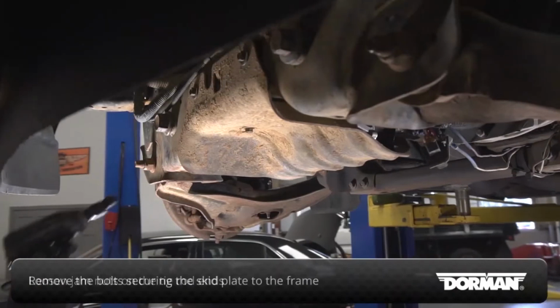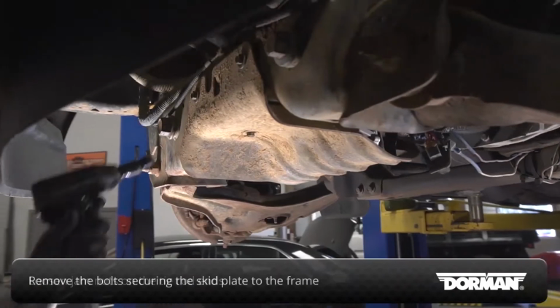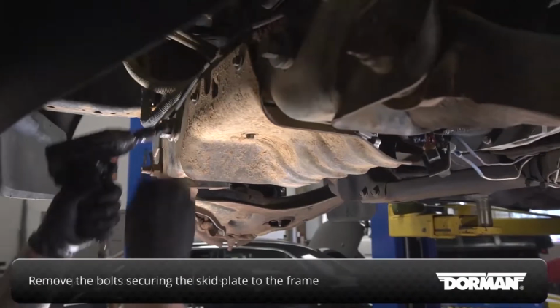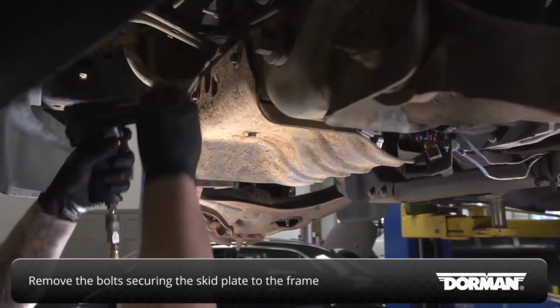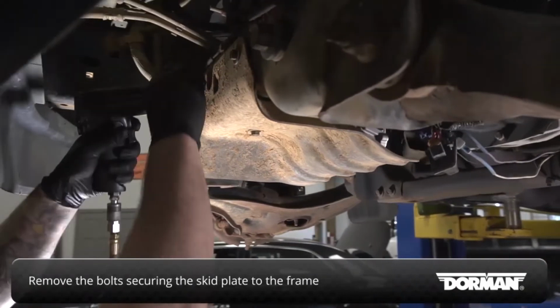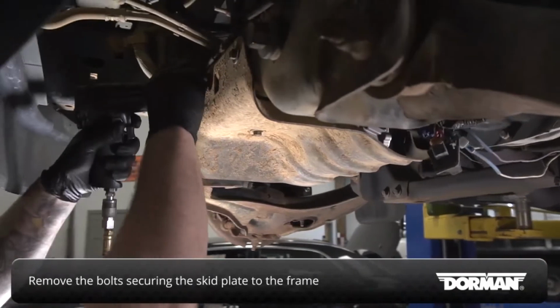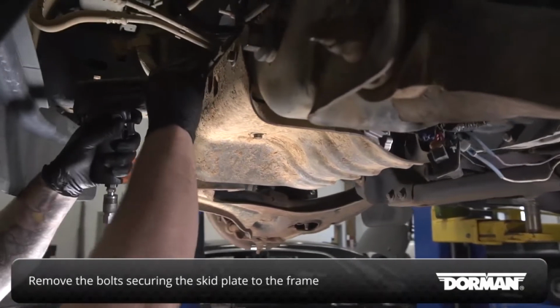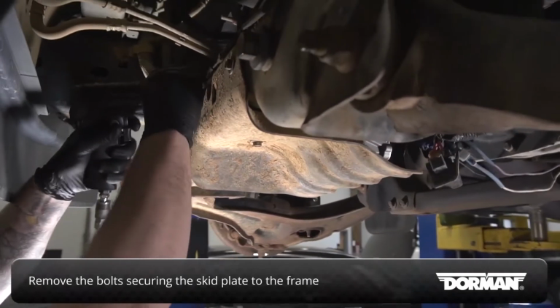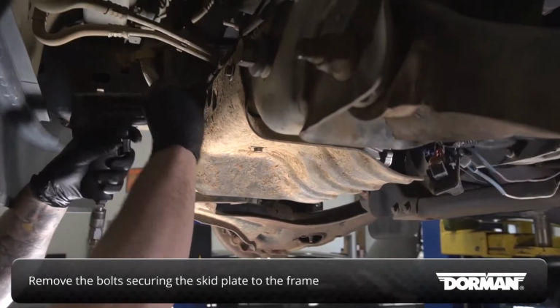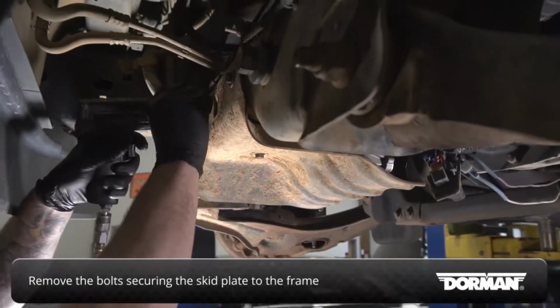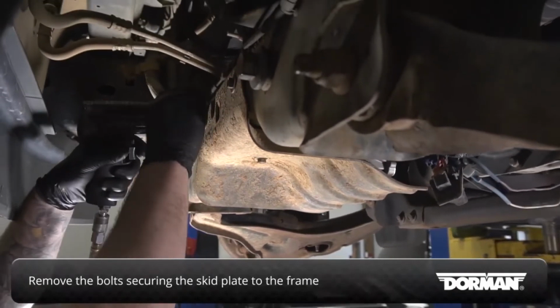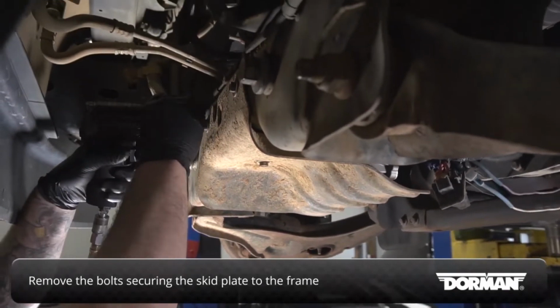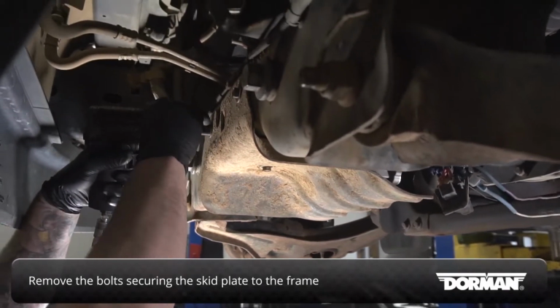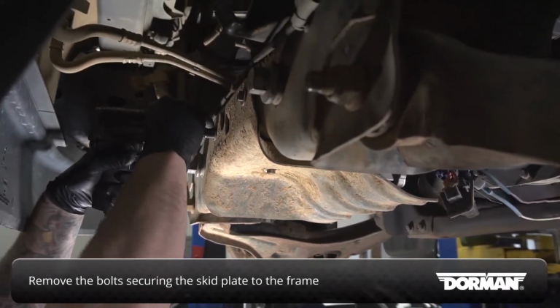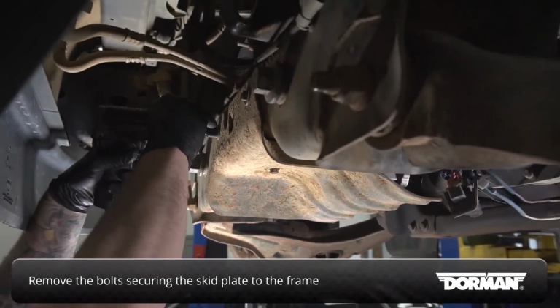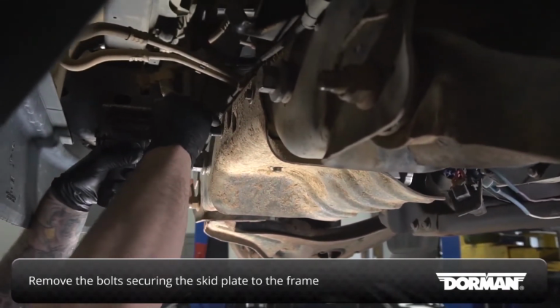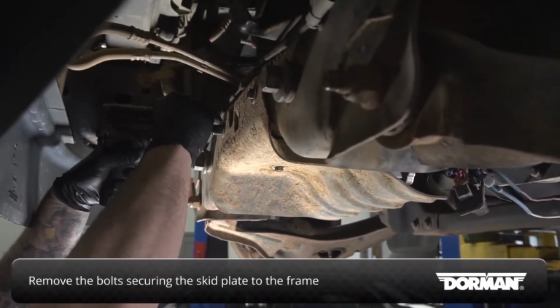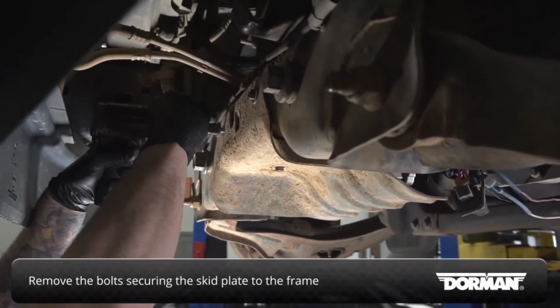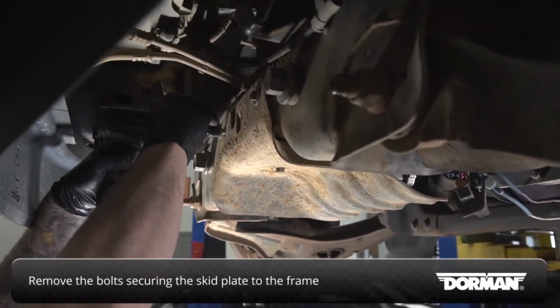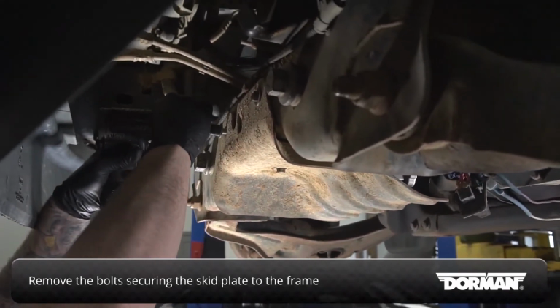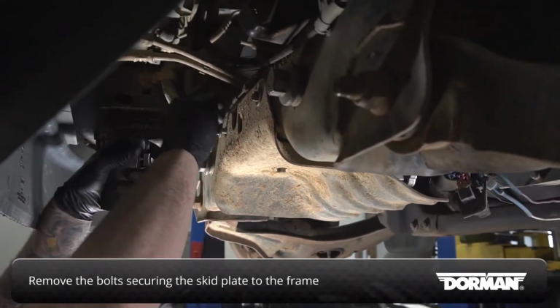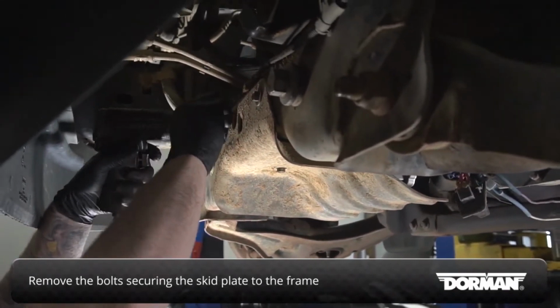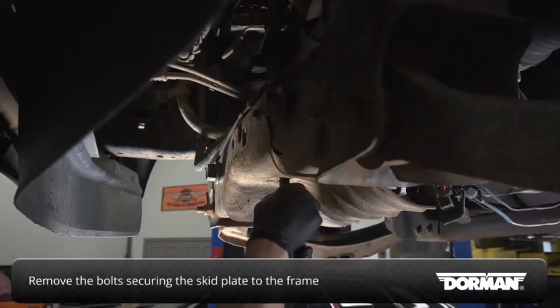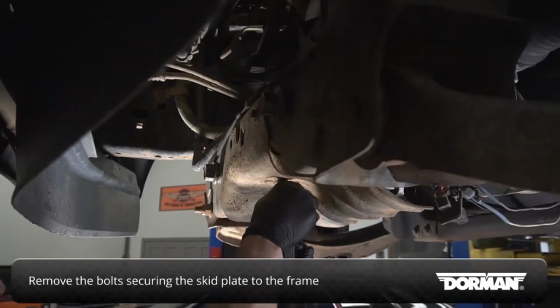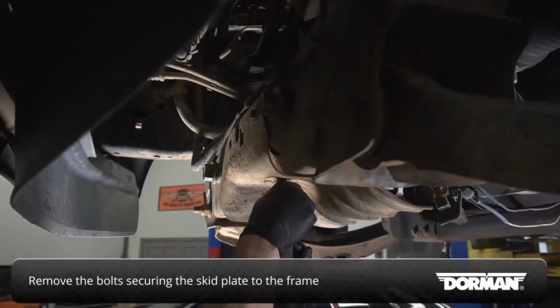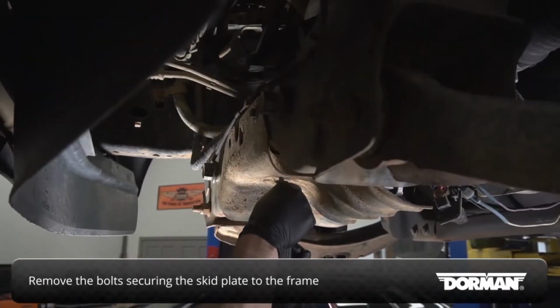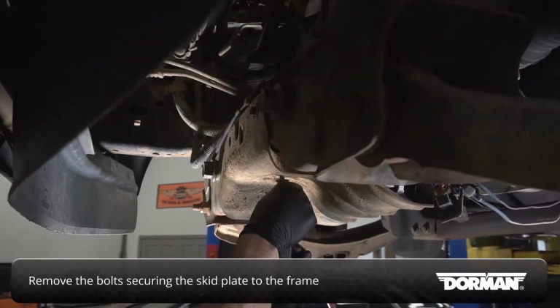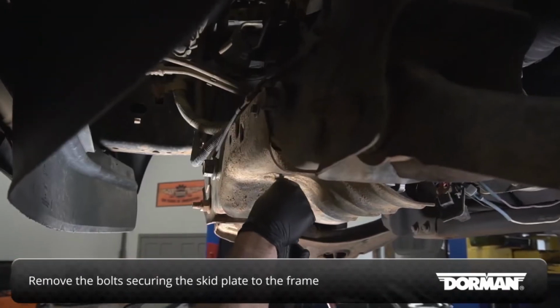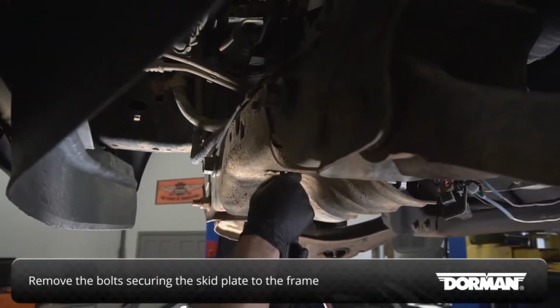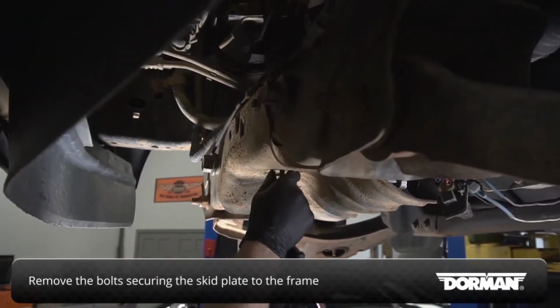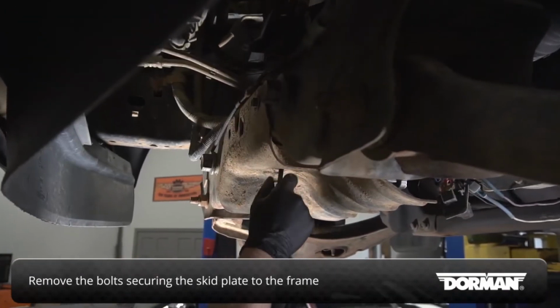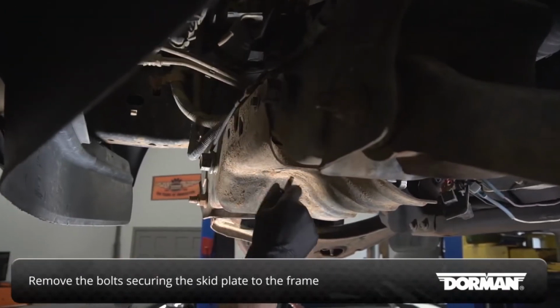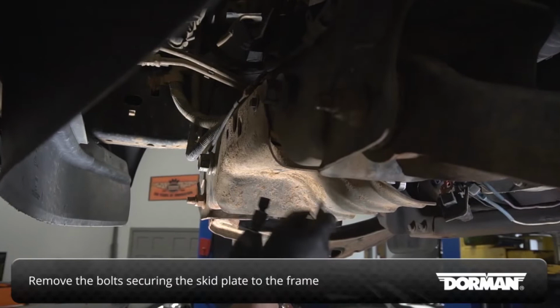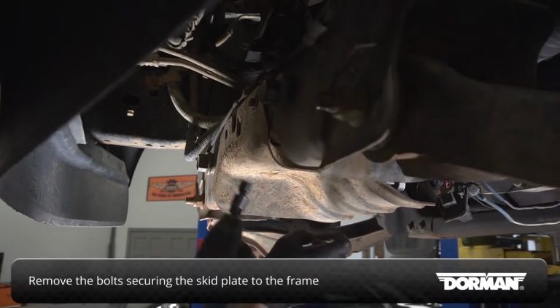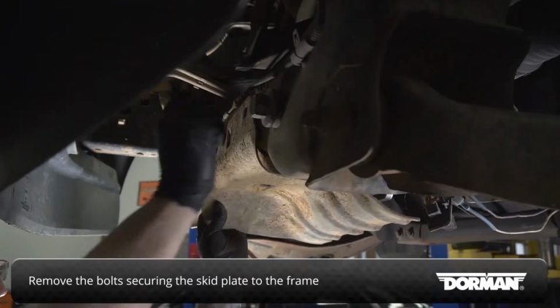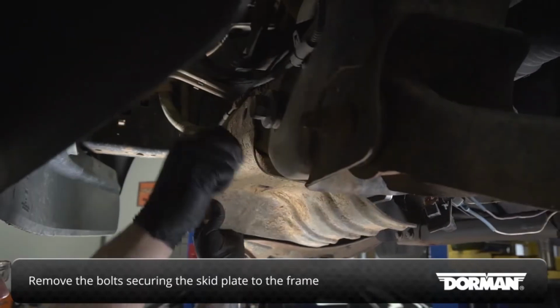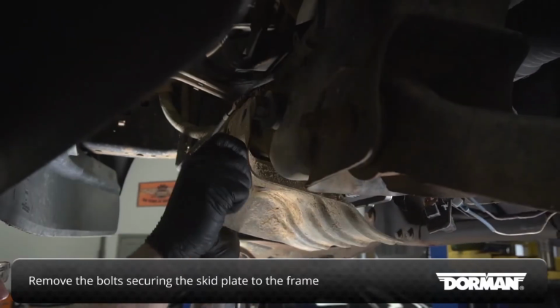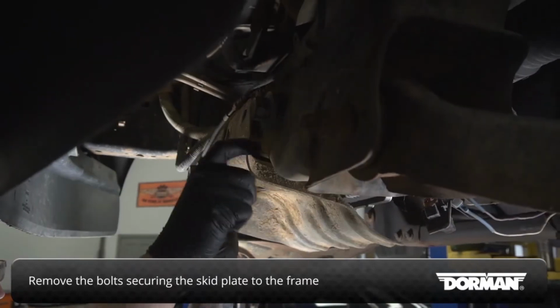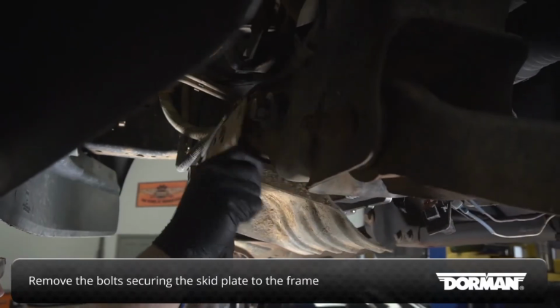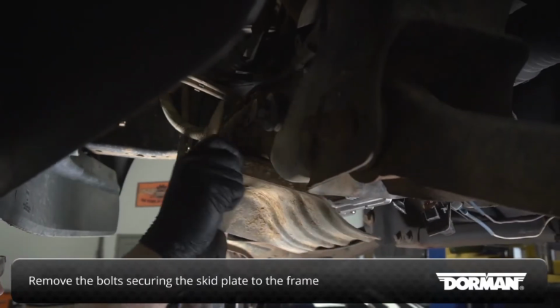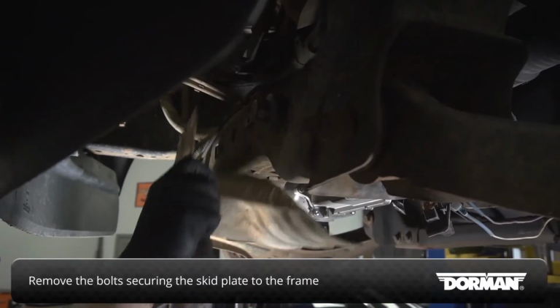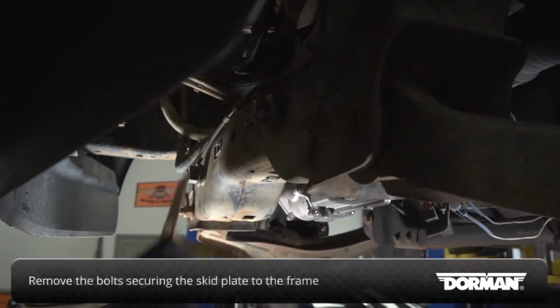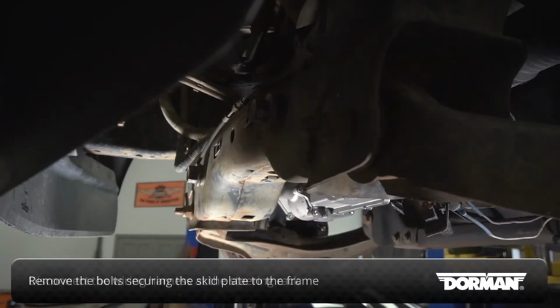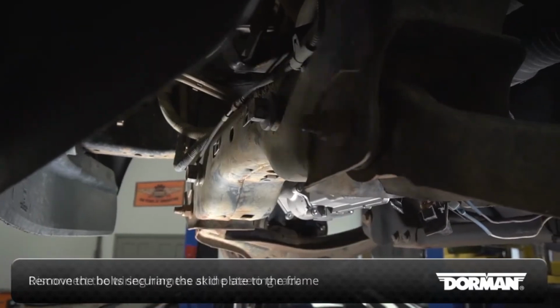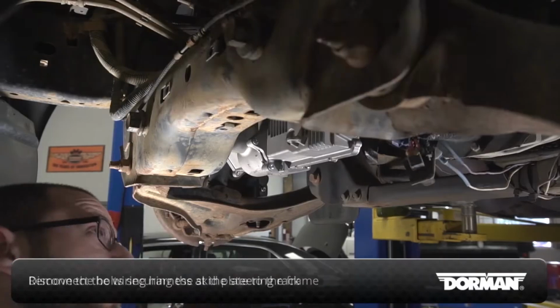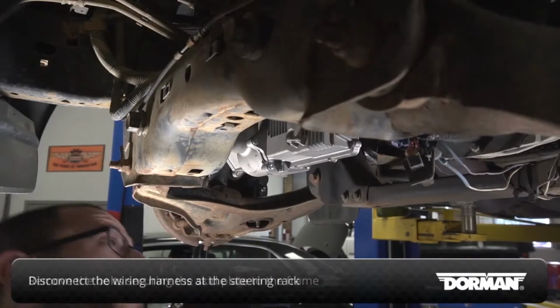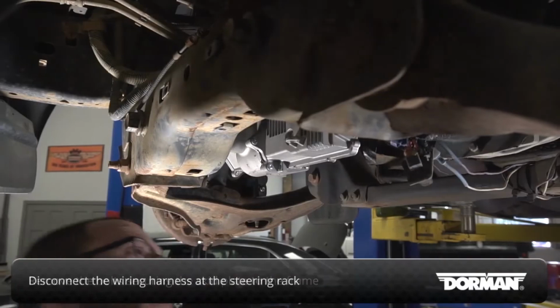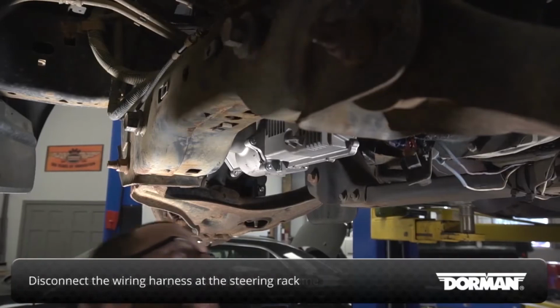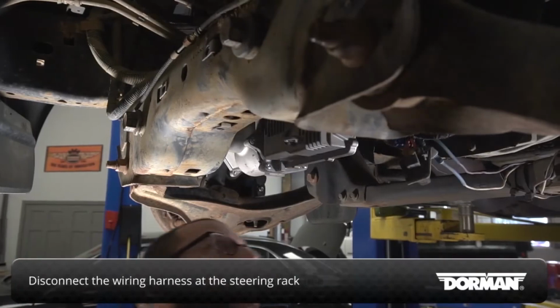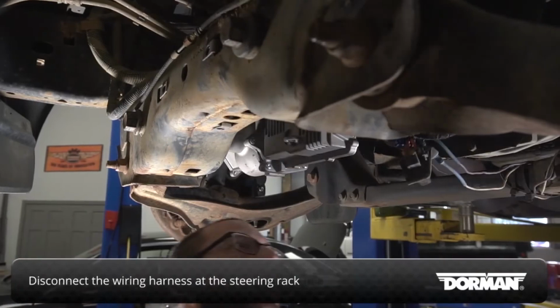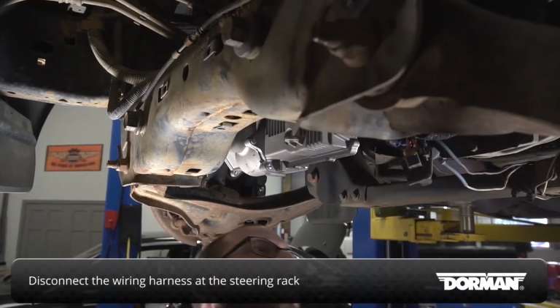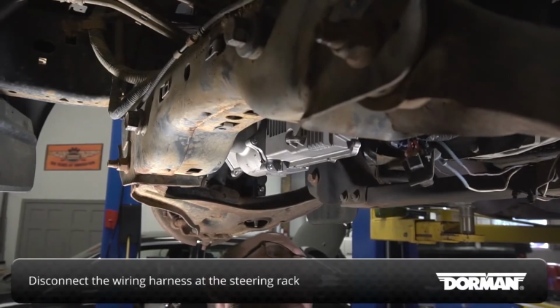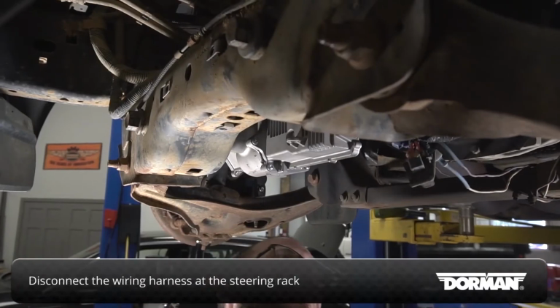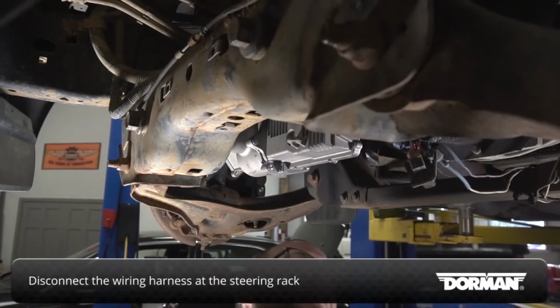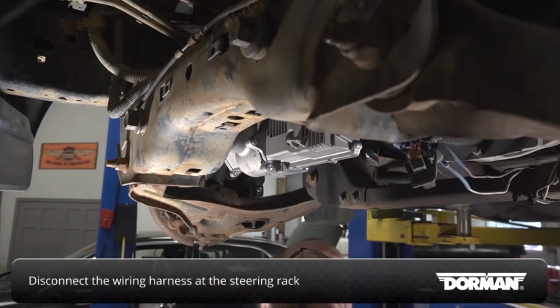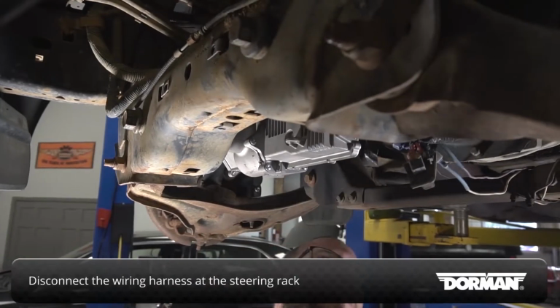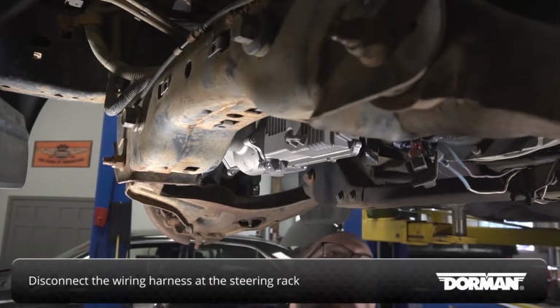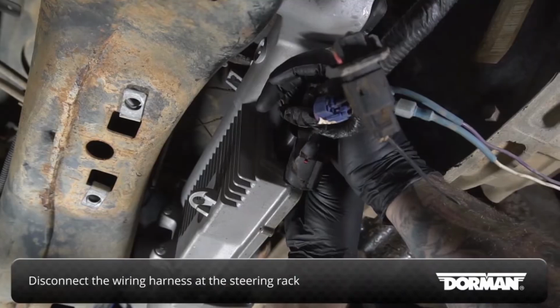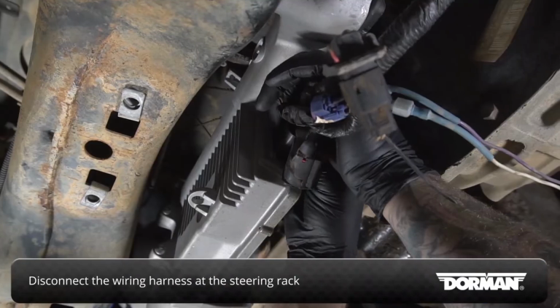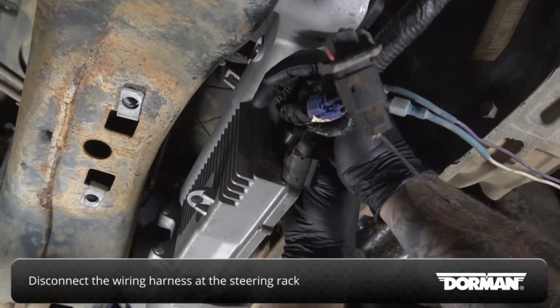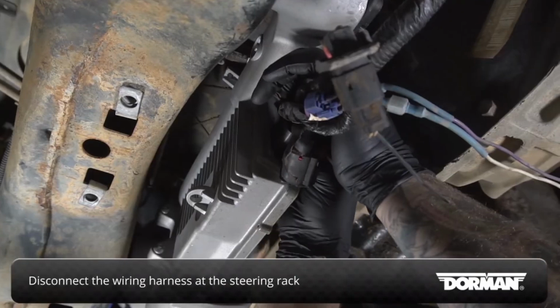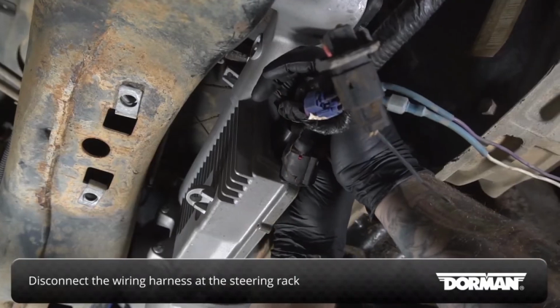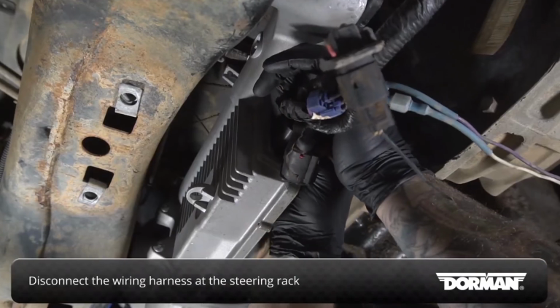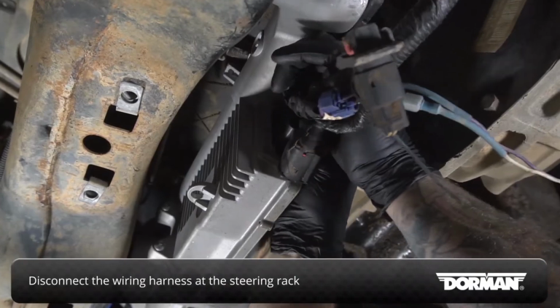Remove the bolts securing the skid plate to the frame, then disconnect the wiring harness at the steering rack.